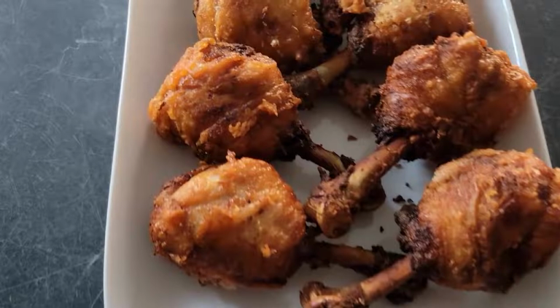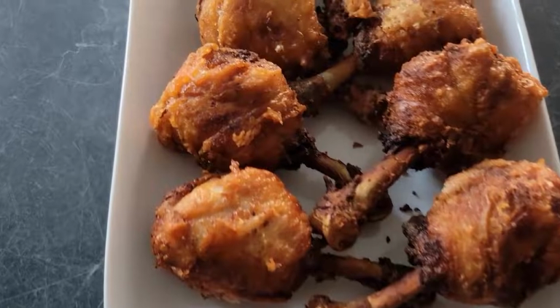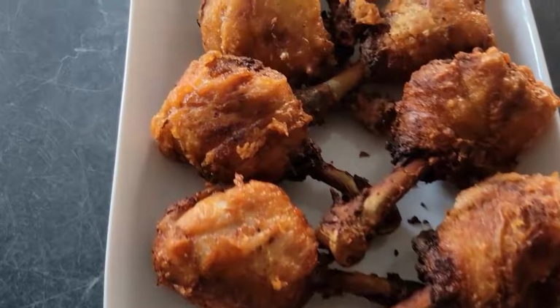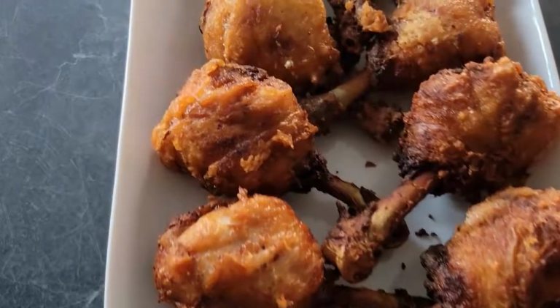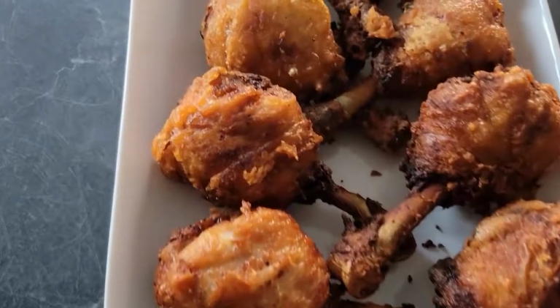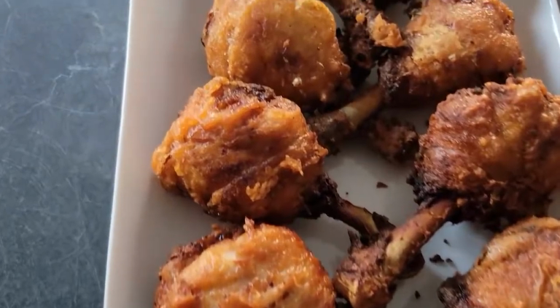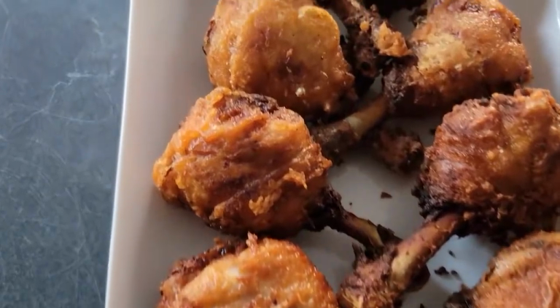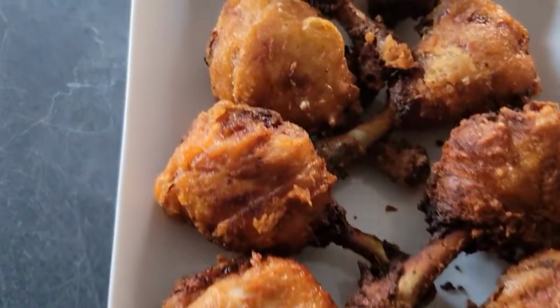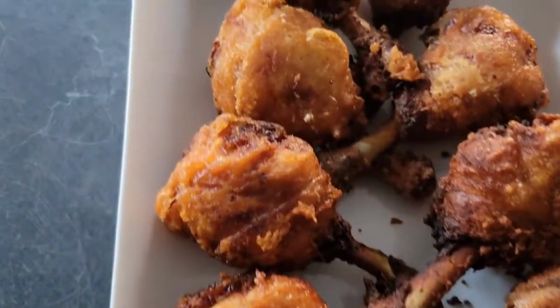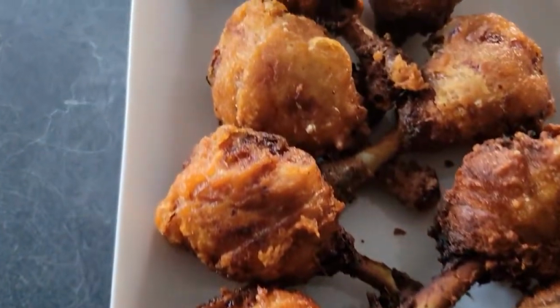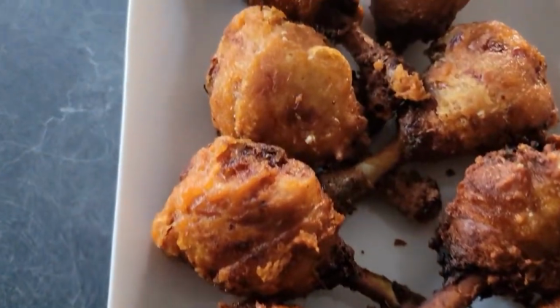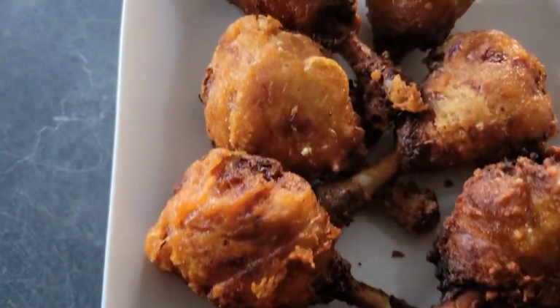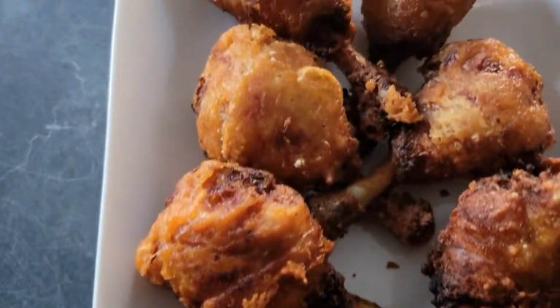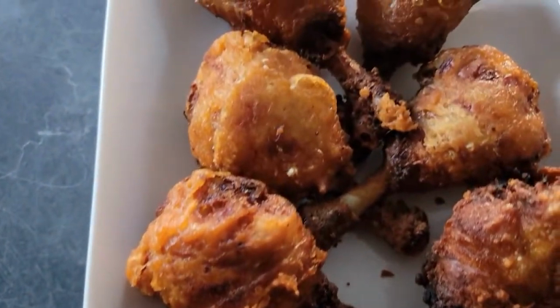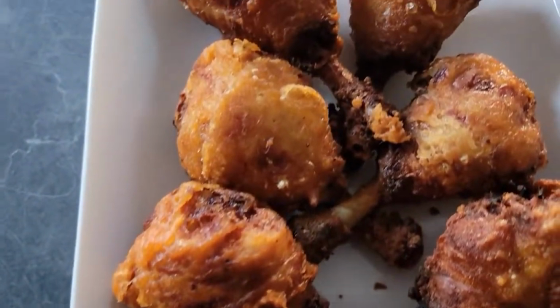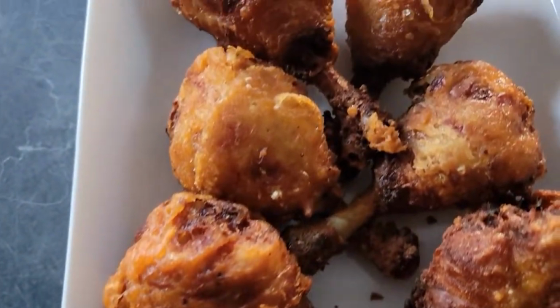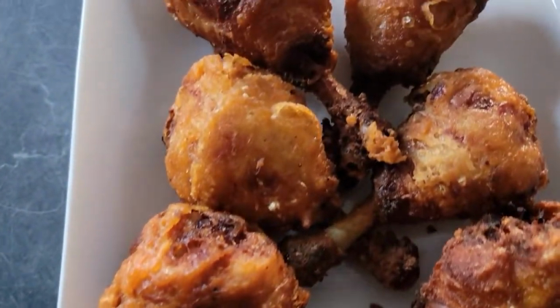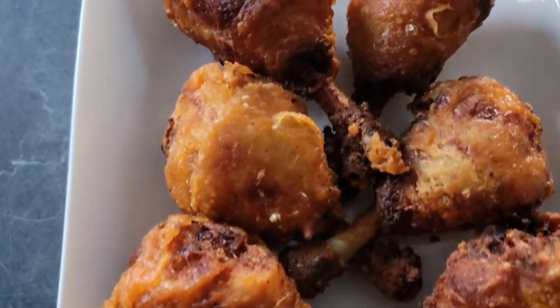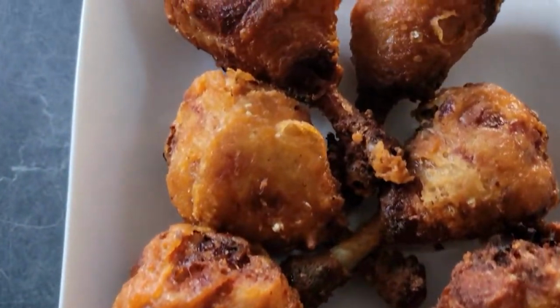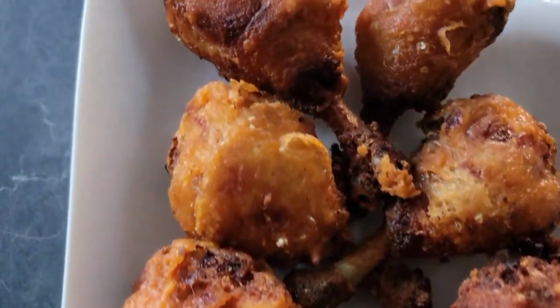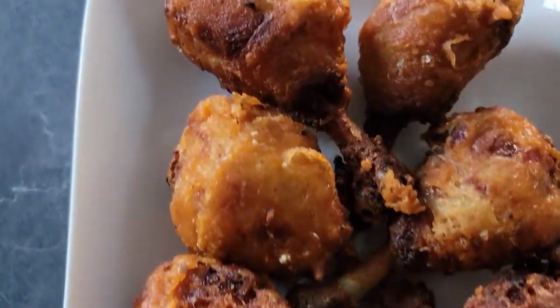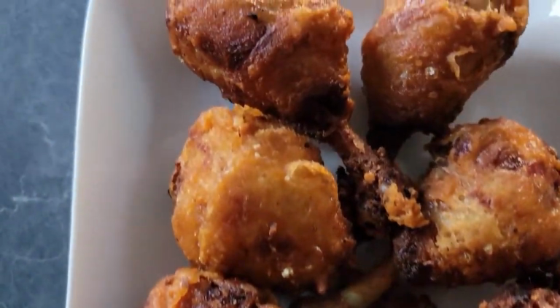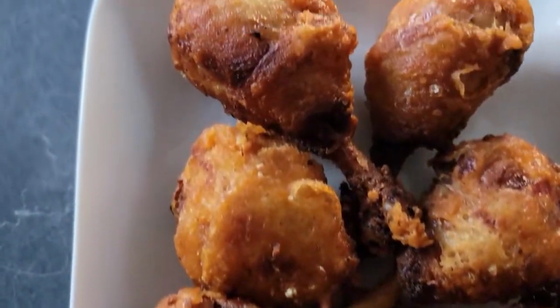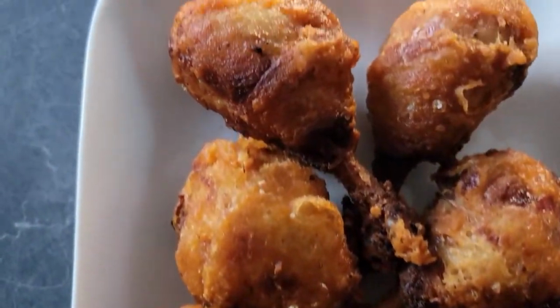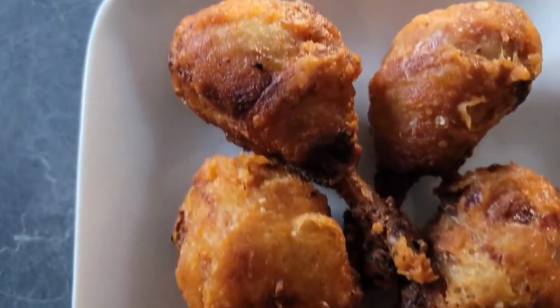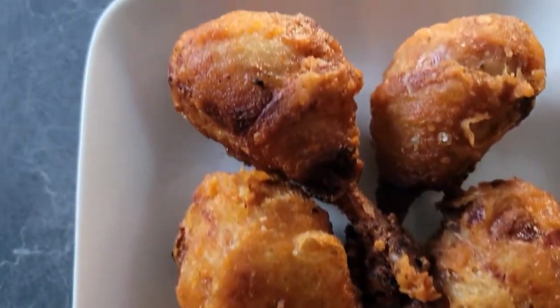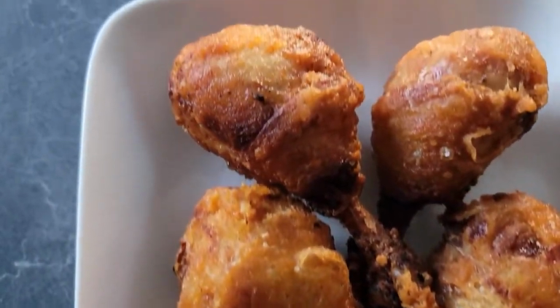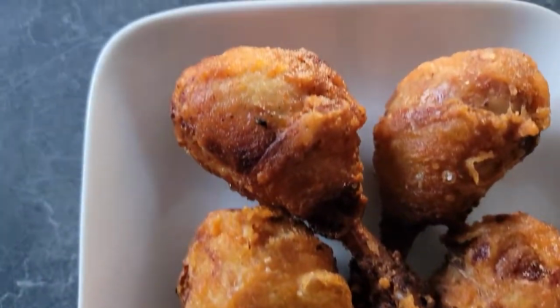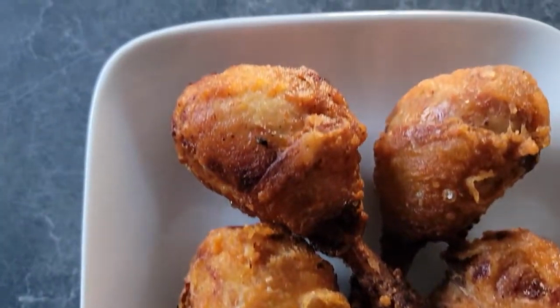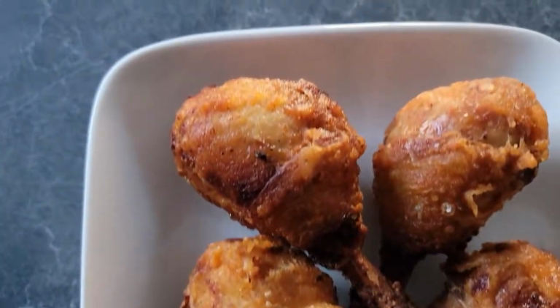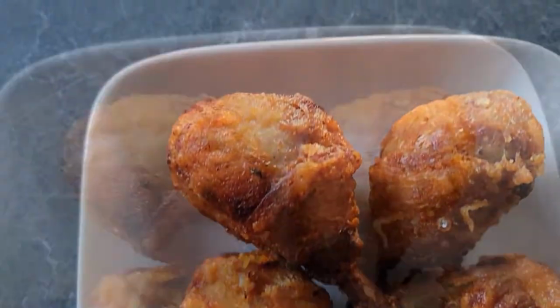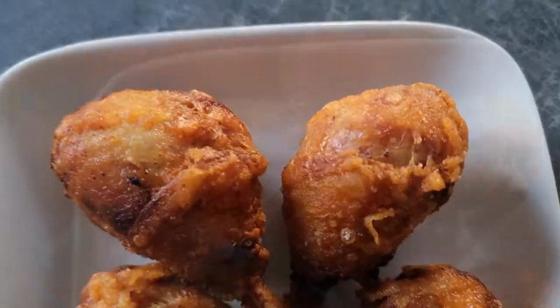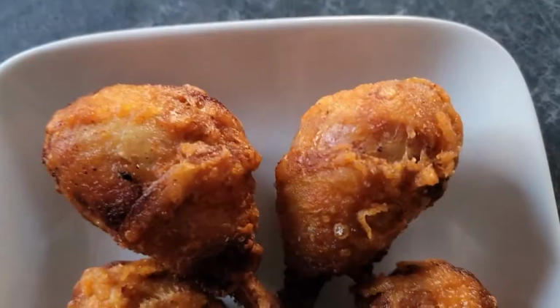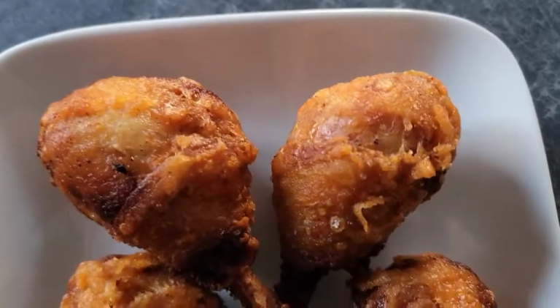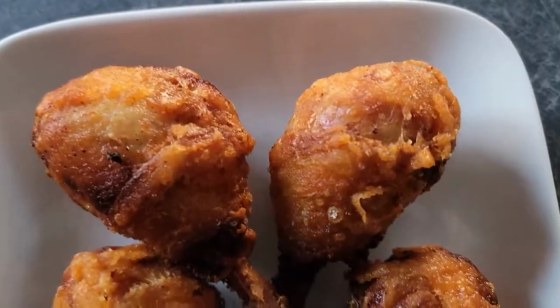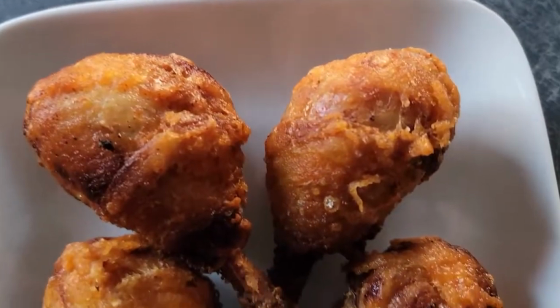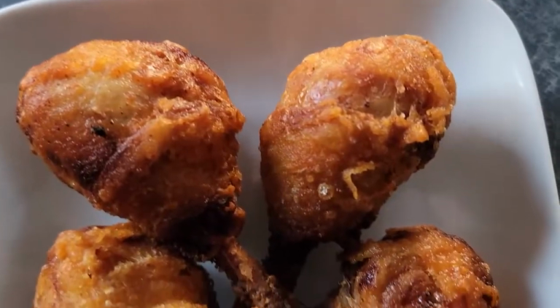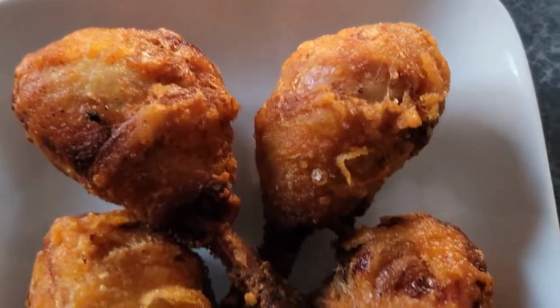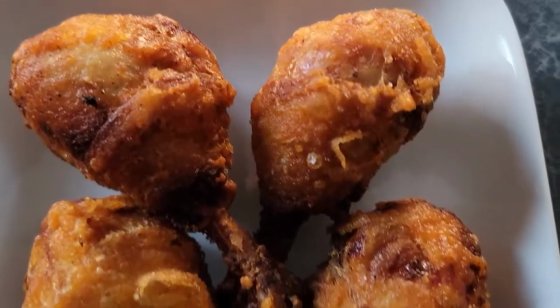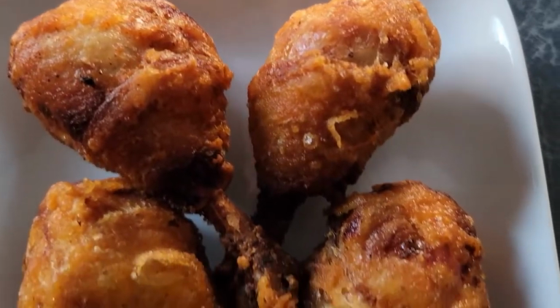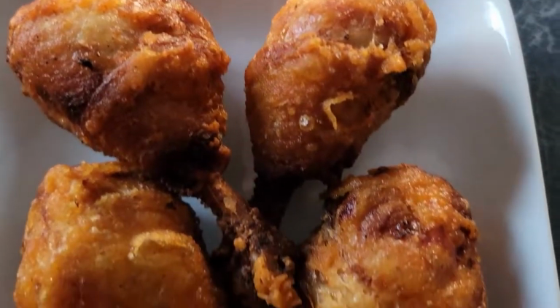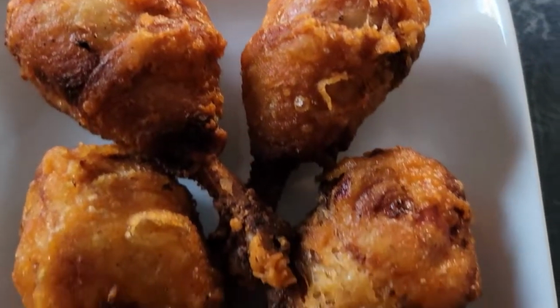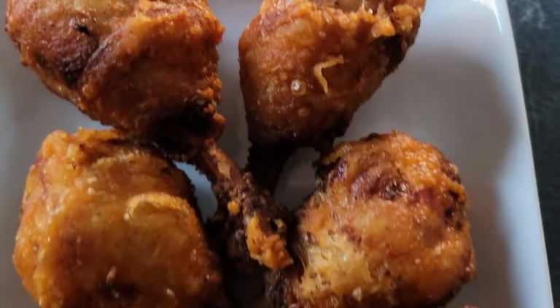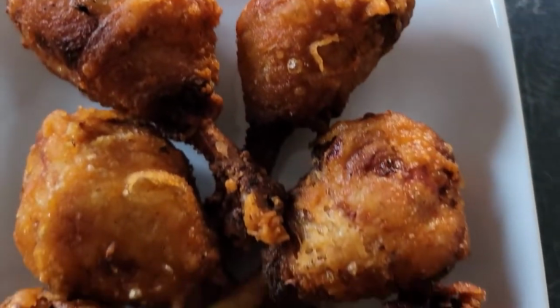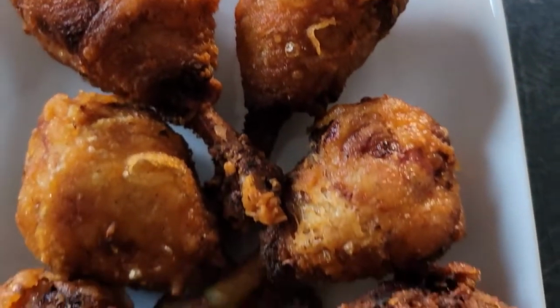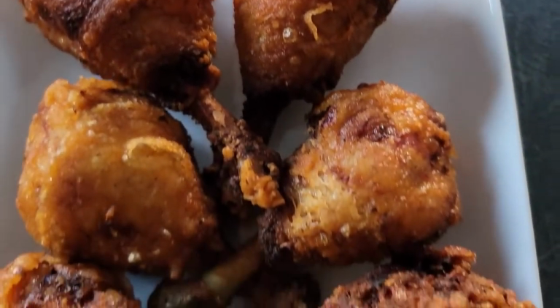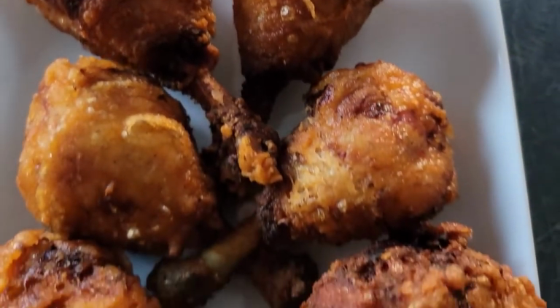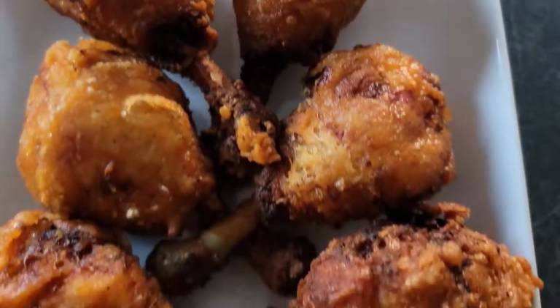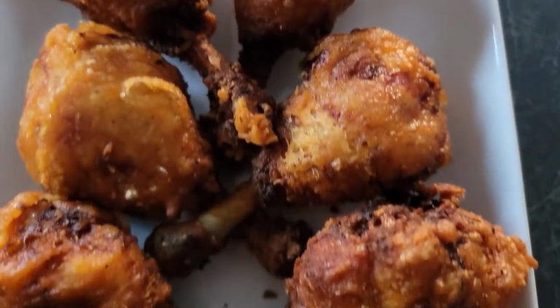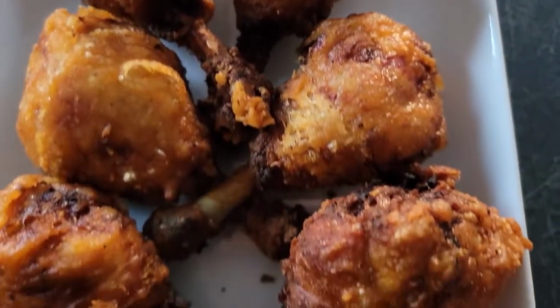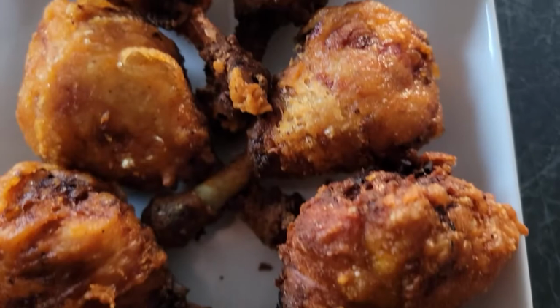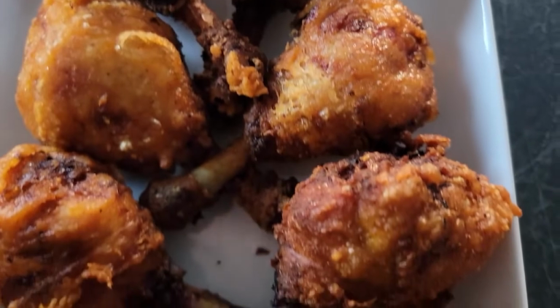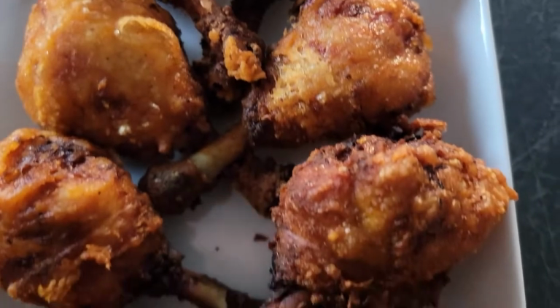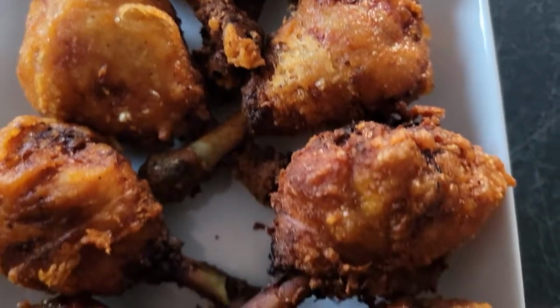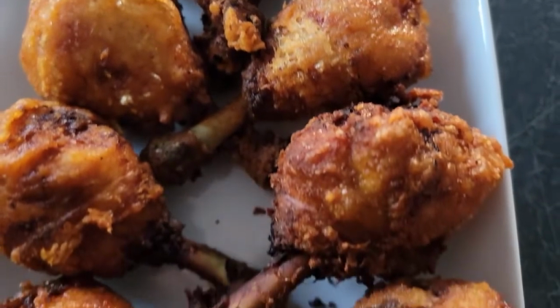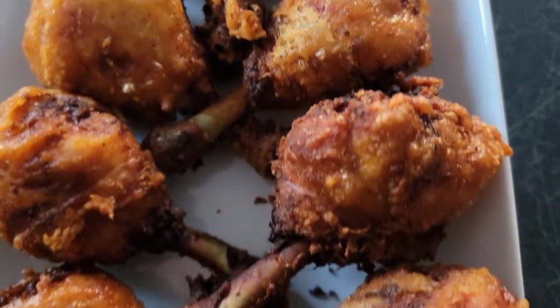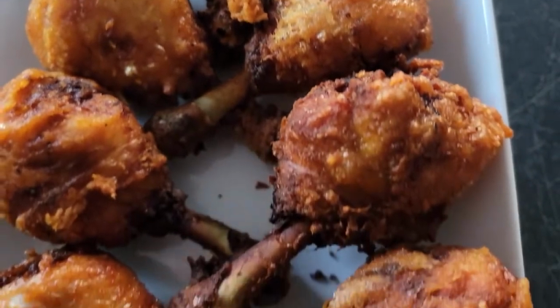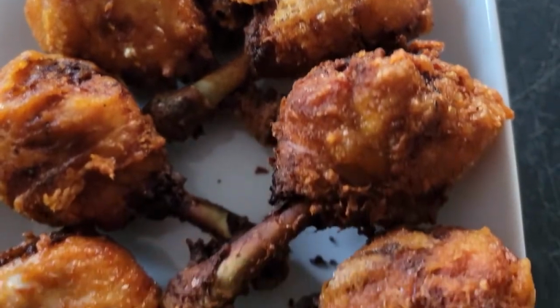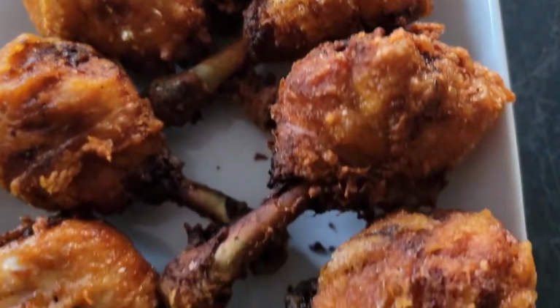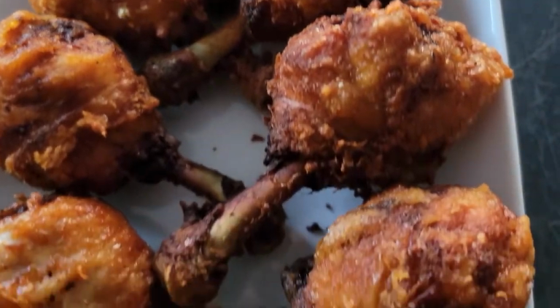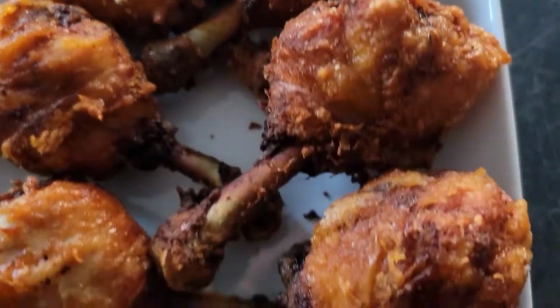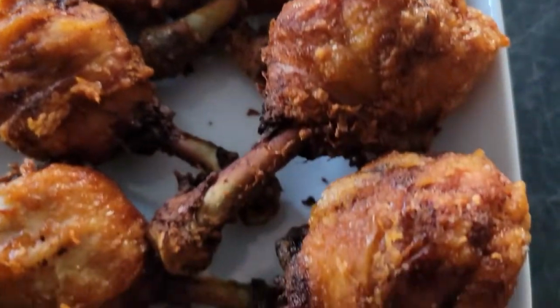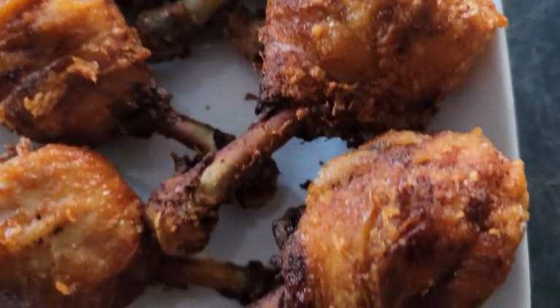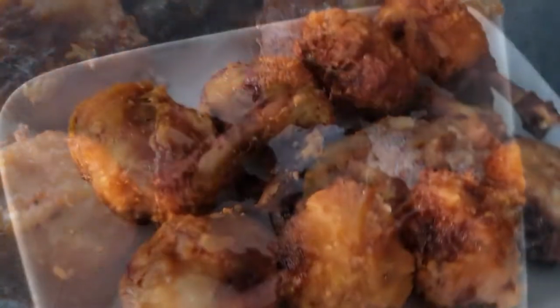Lollipop chicken. It's fried chicken just cut differently. Typically wings are used, but I didn't have any on hand so I used drumsticks.